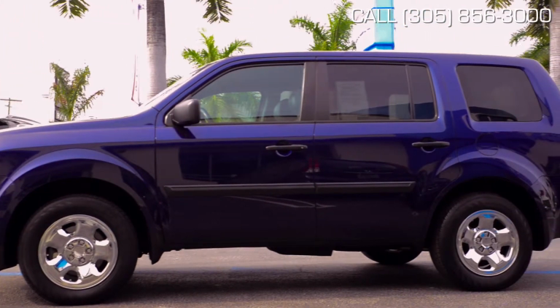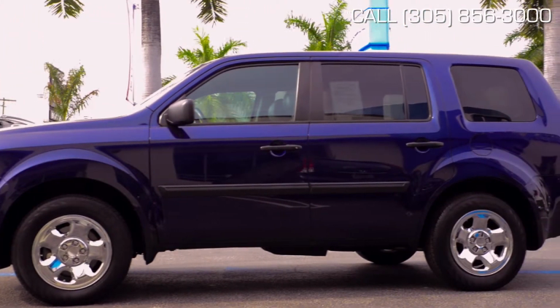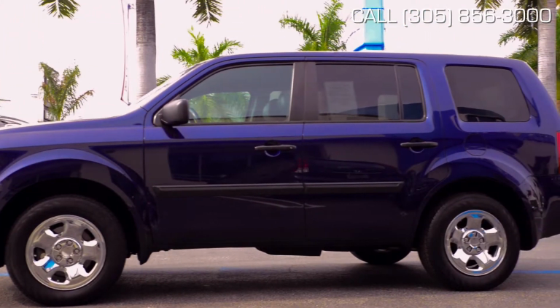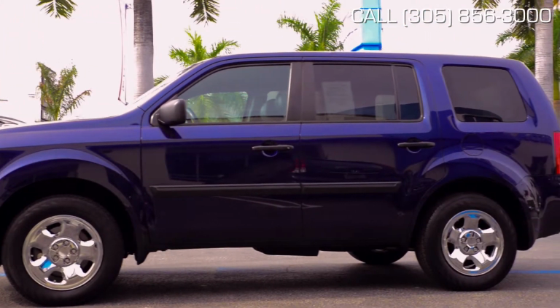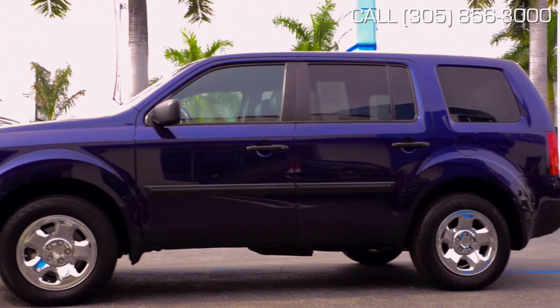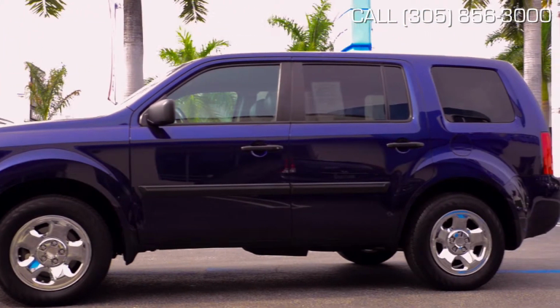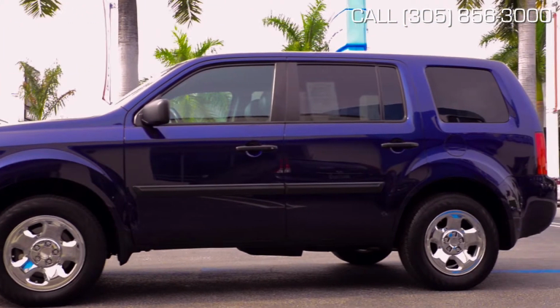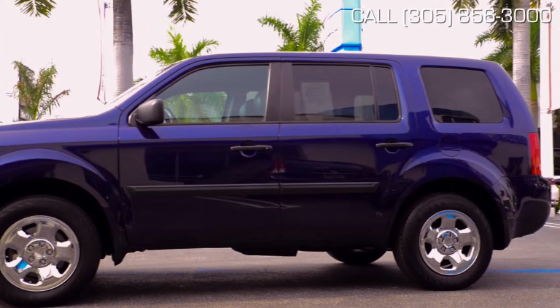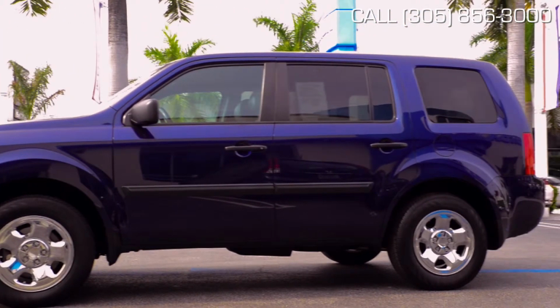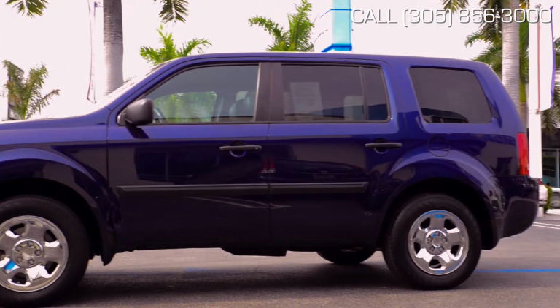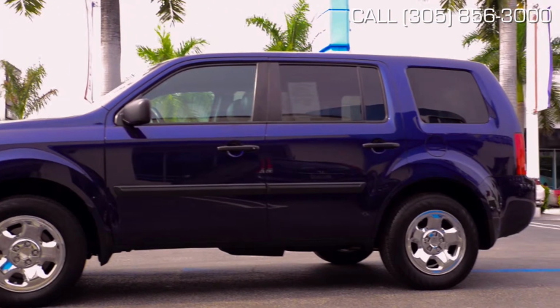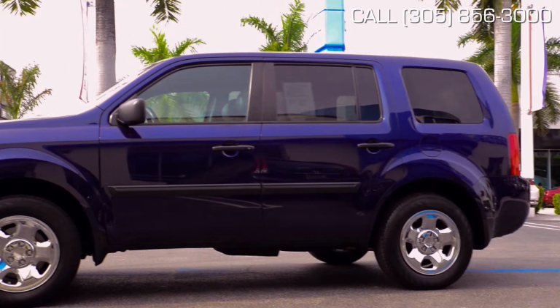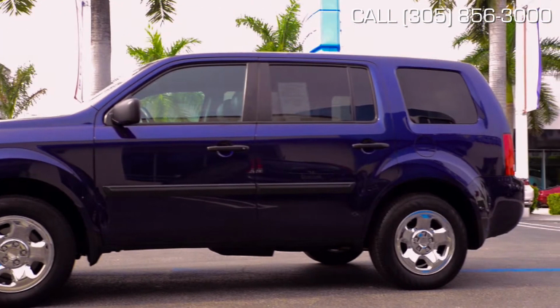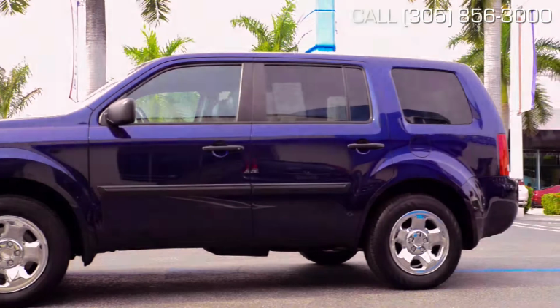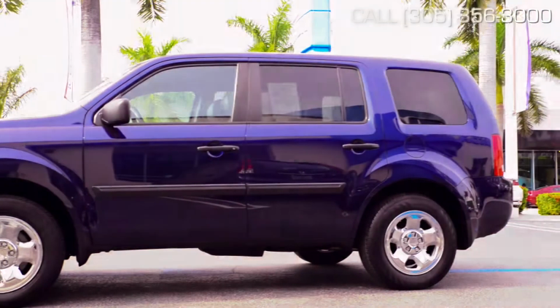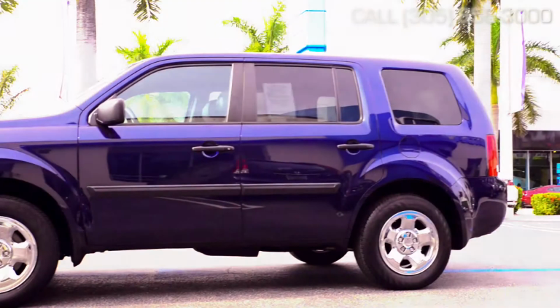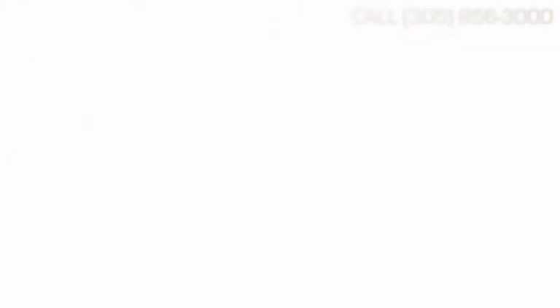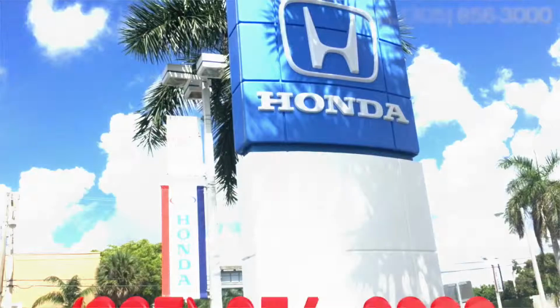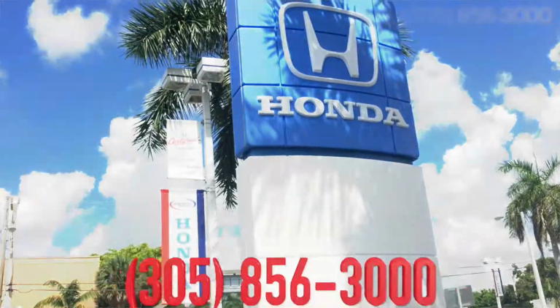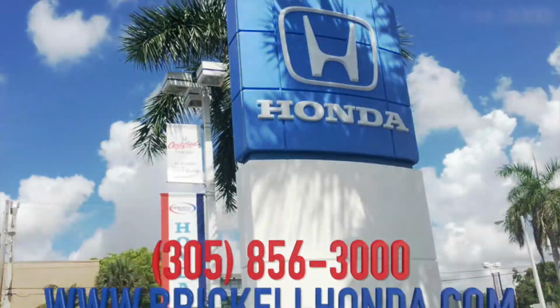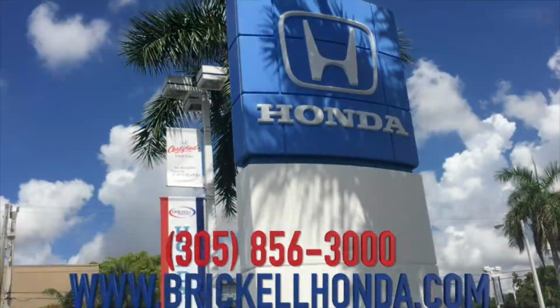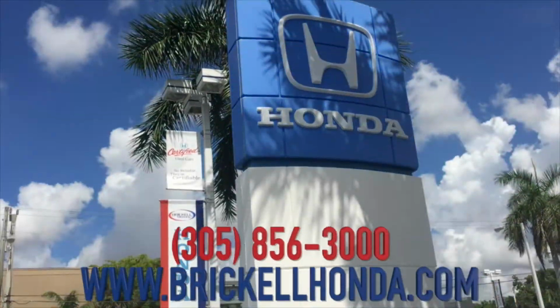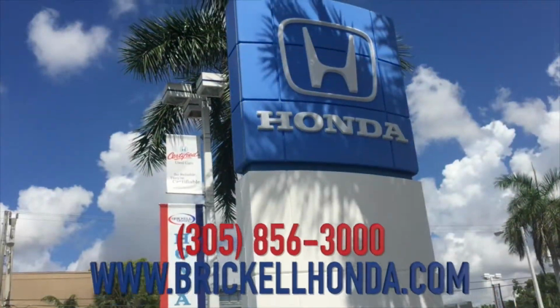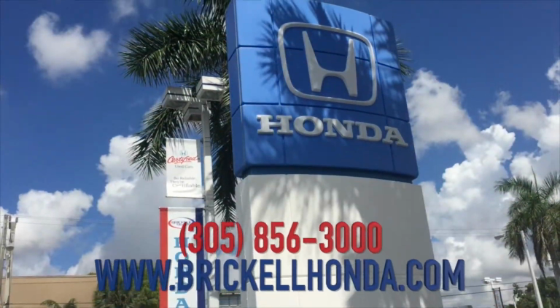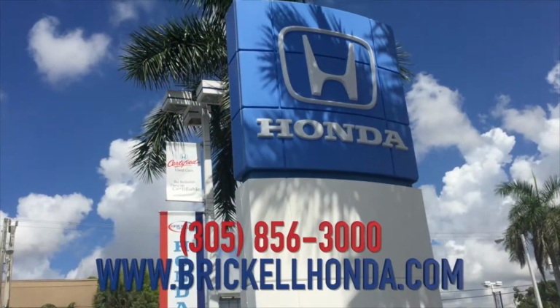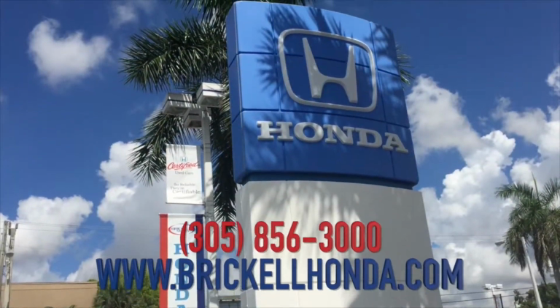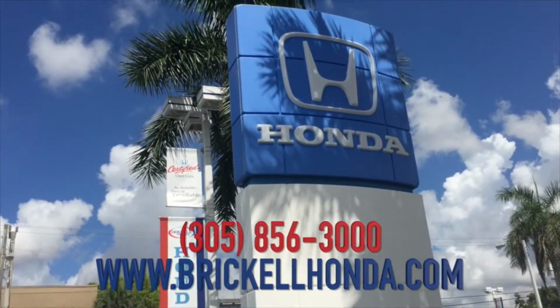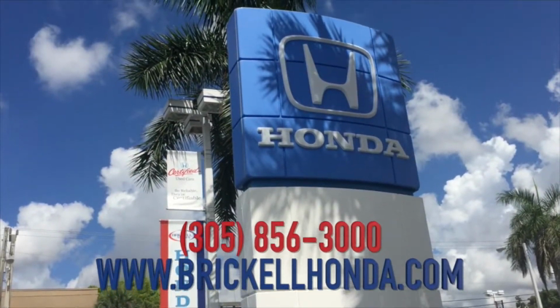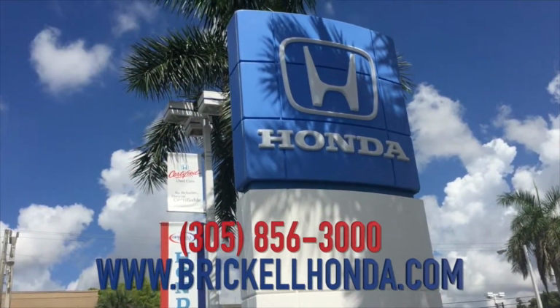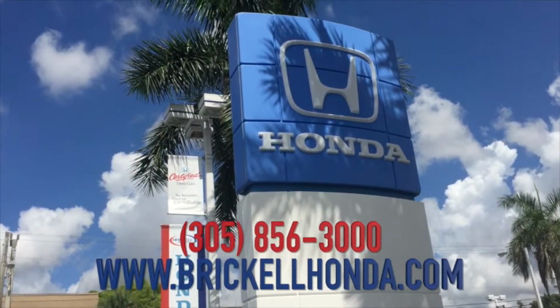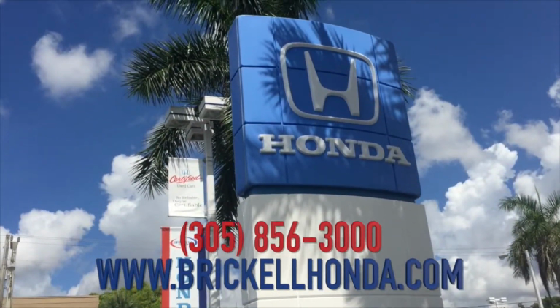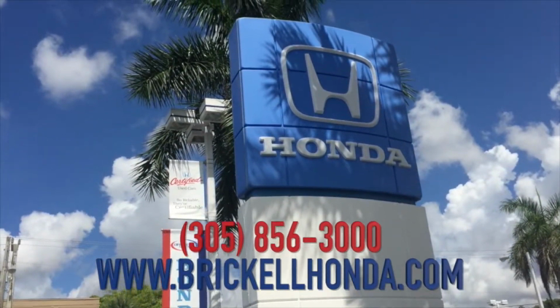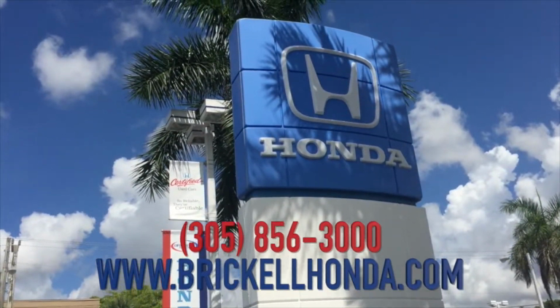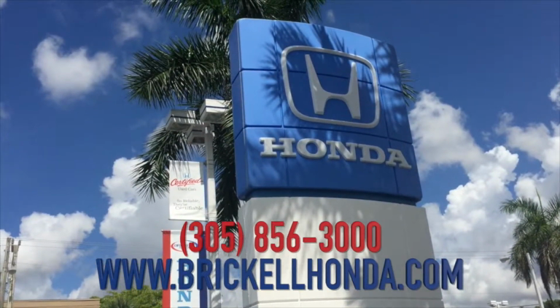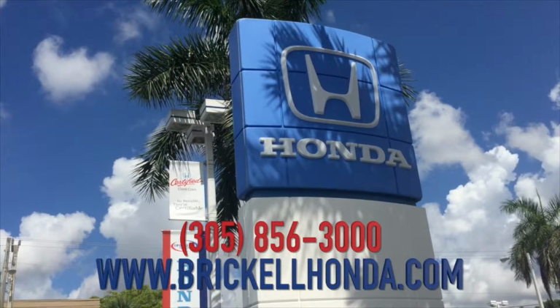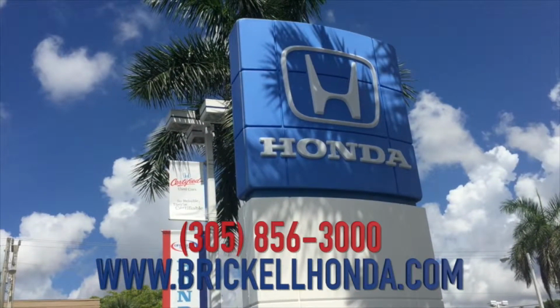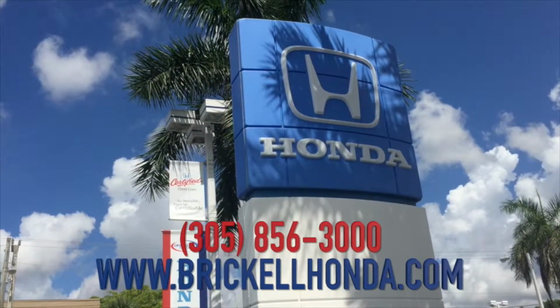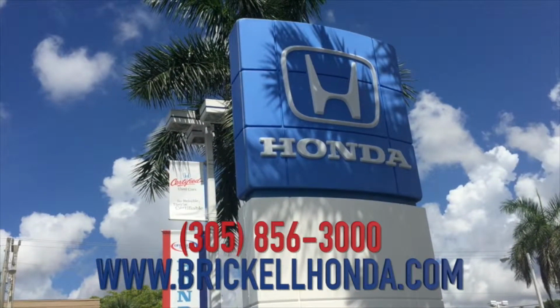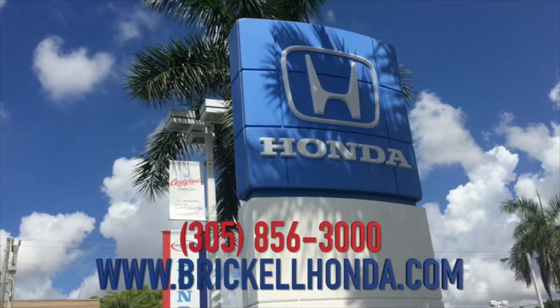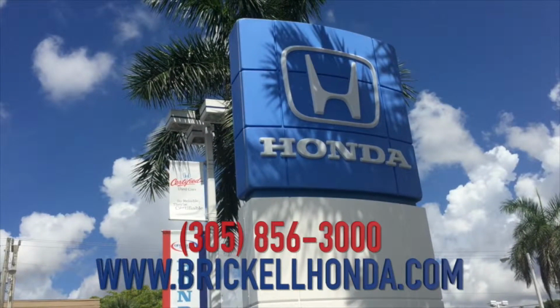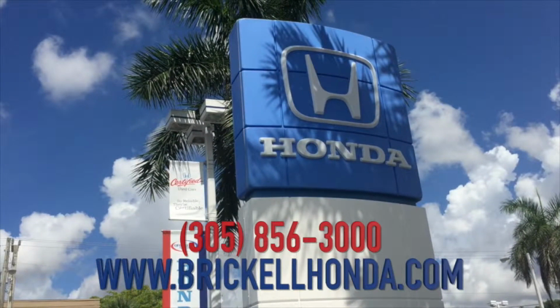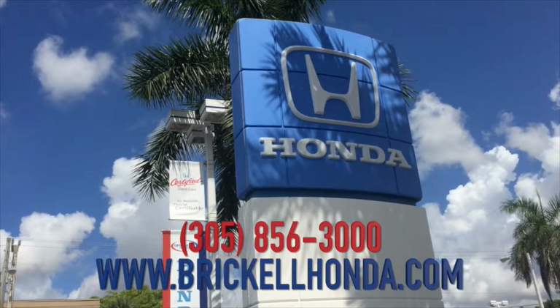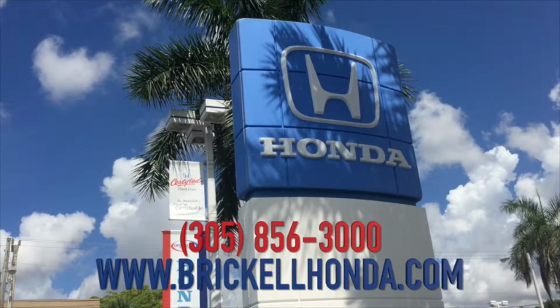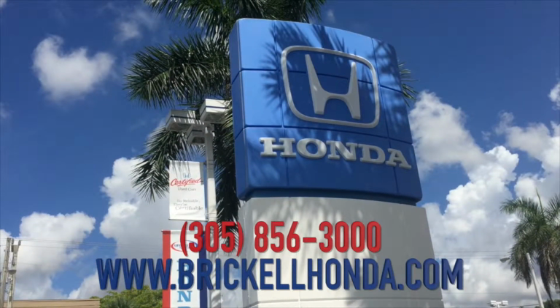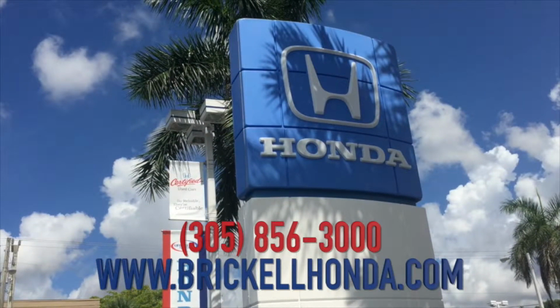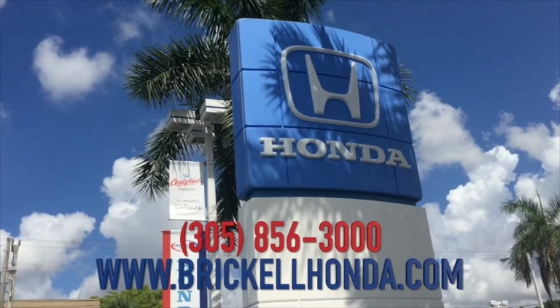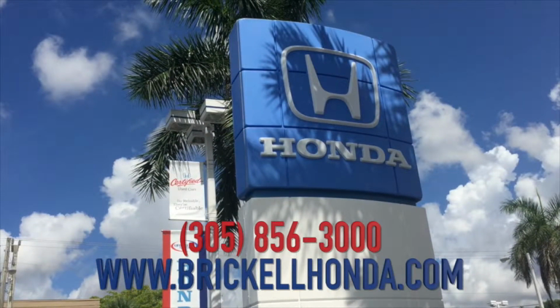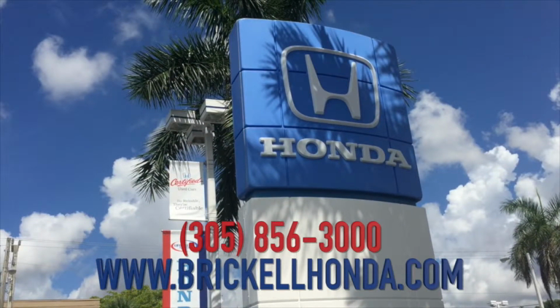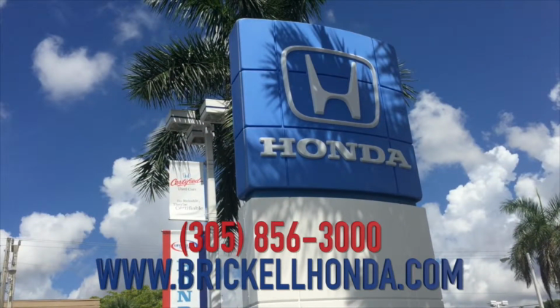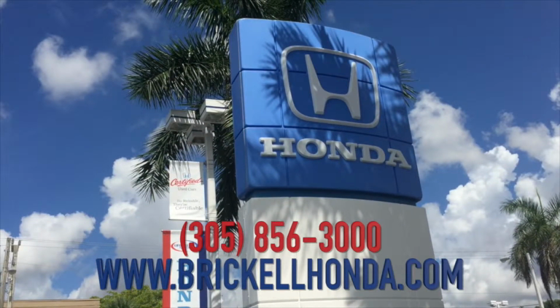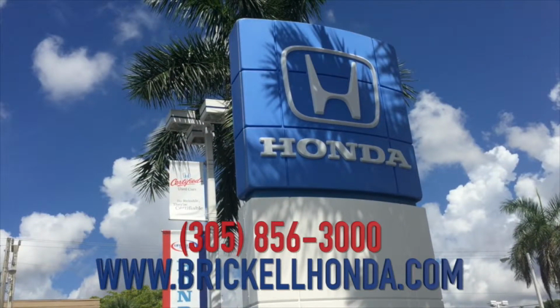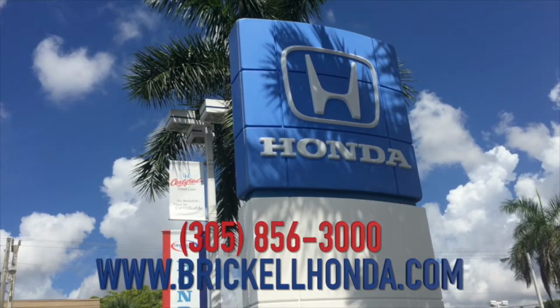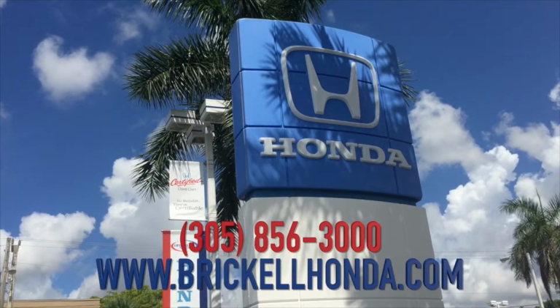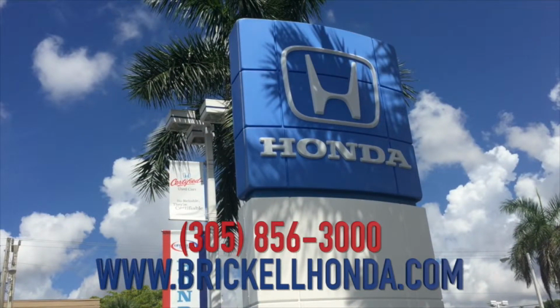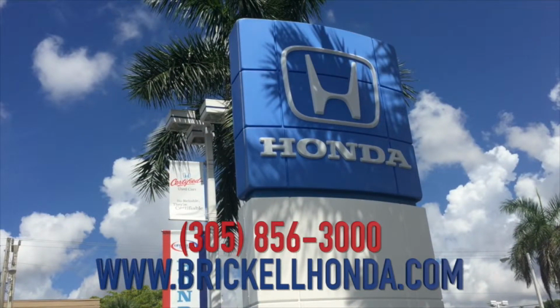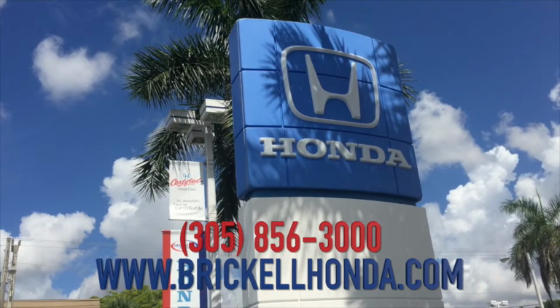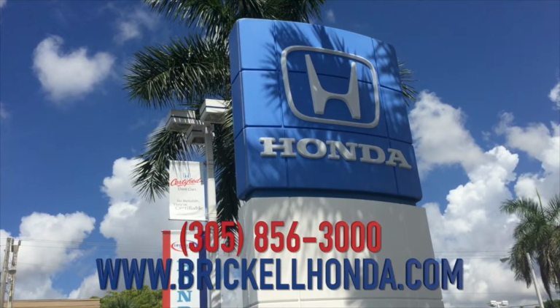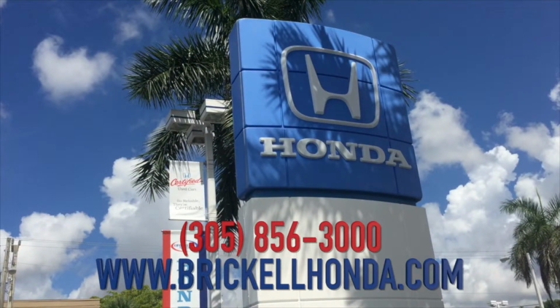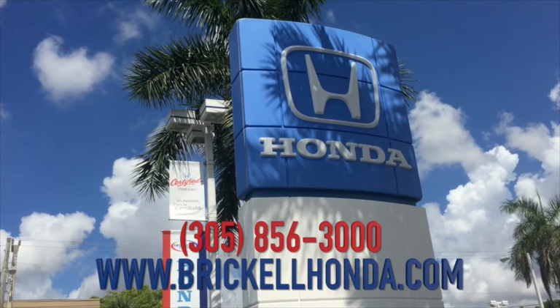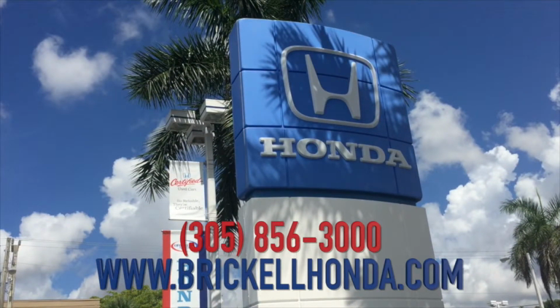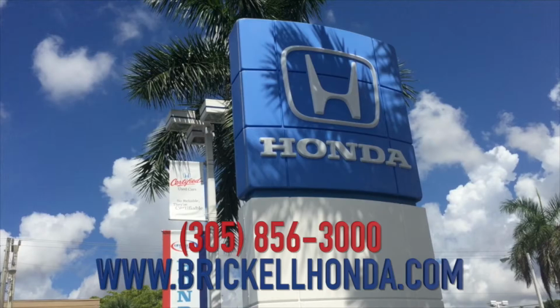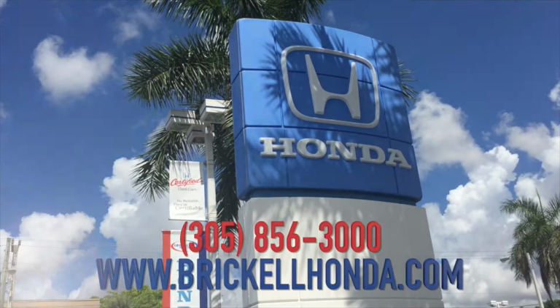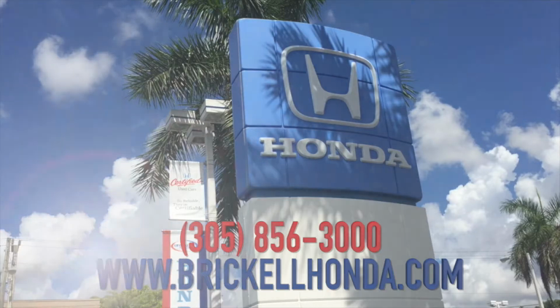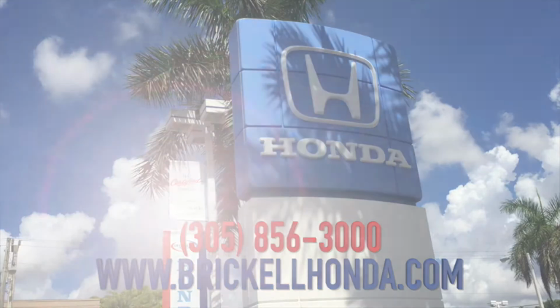To live your dreams? Call 305-856-3000 today. At Brickle Motors, we take care of you.